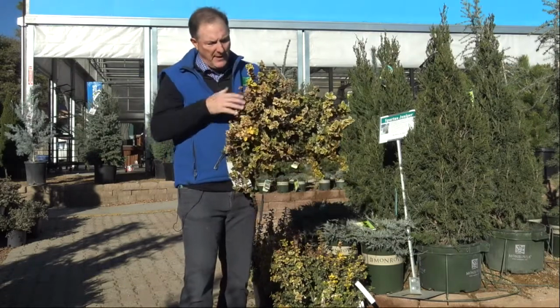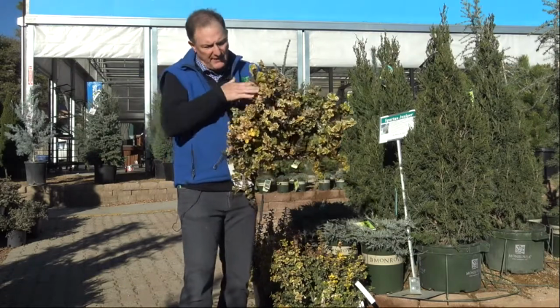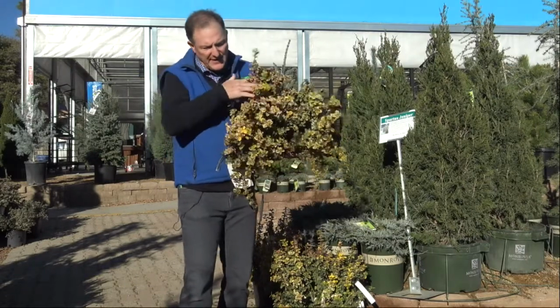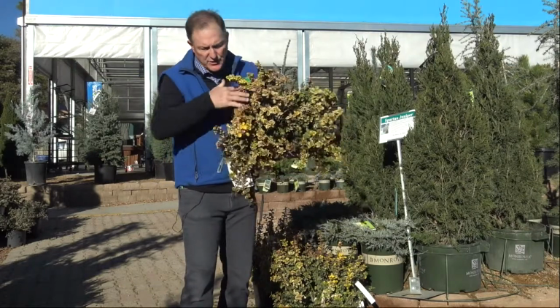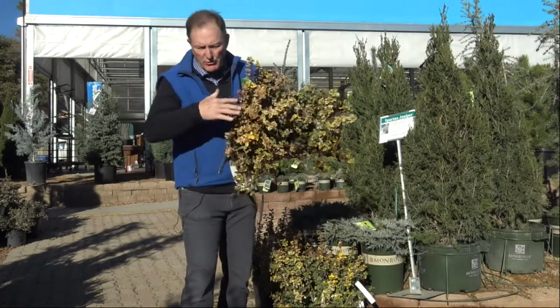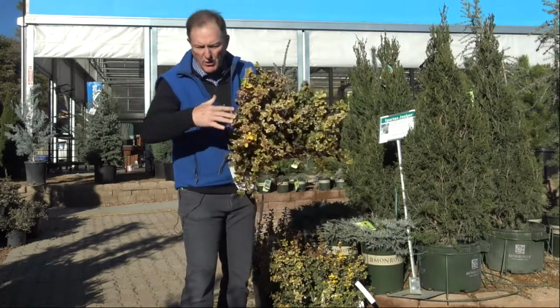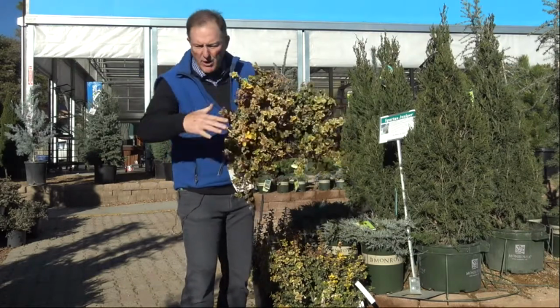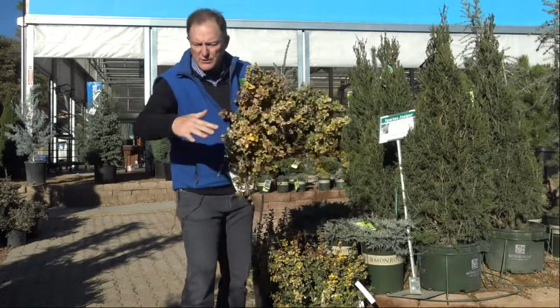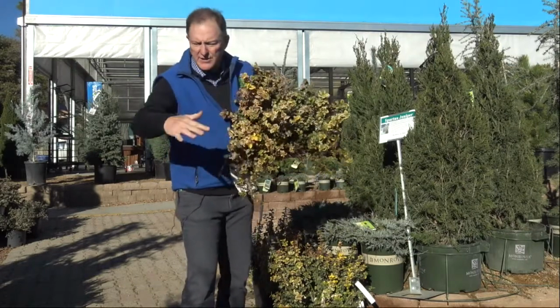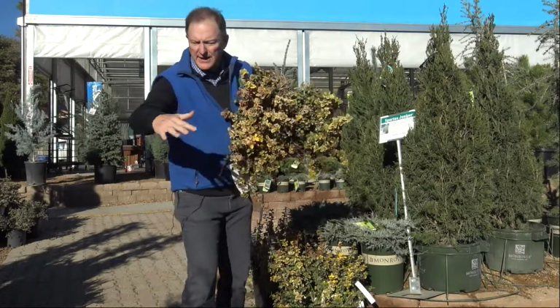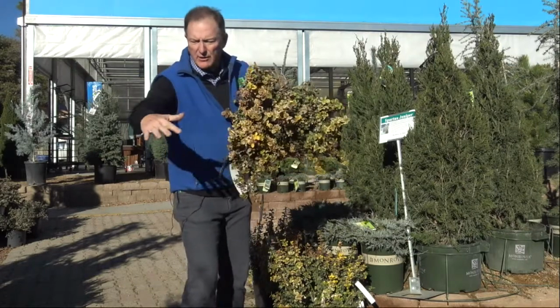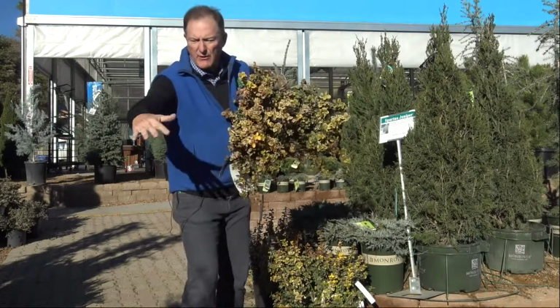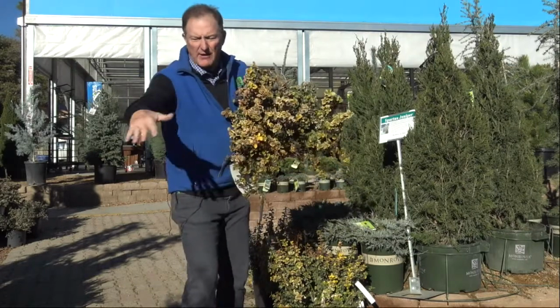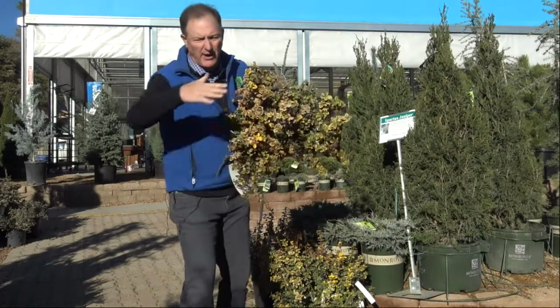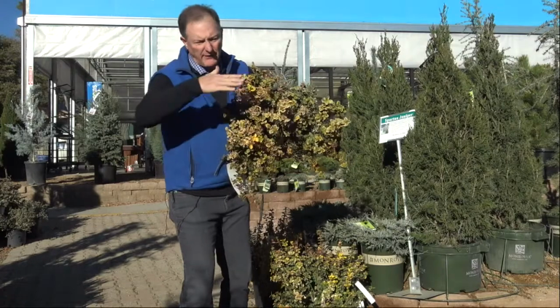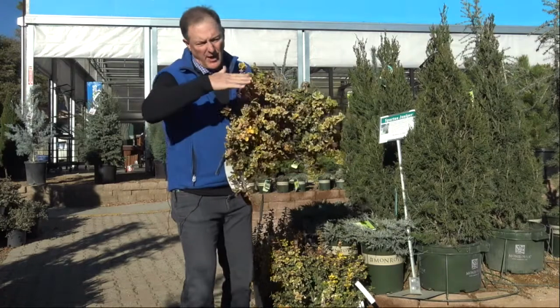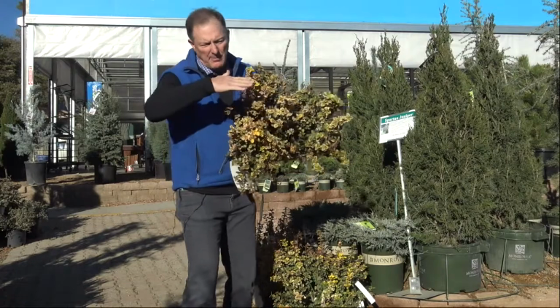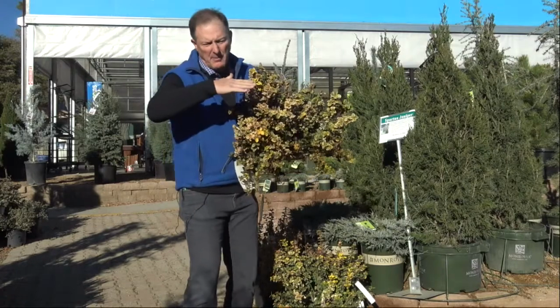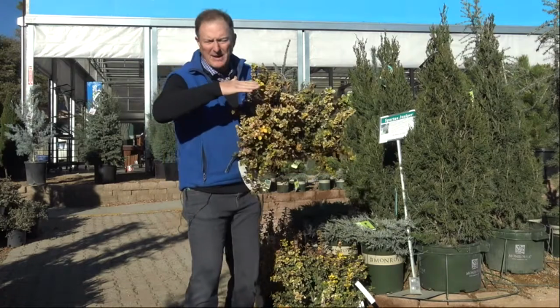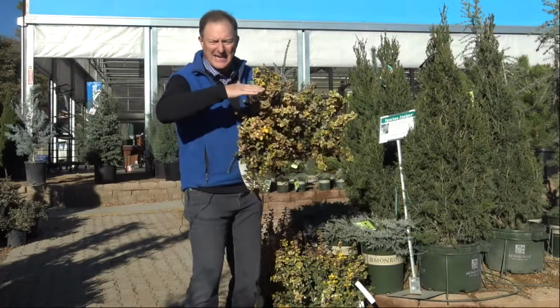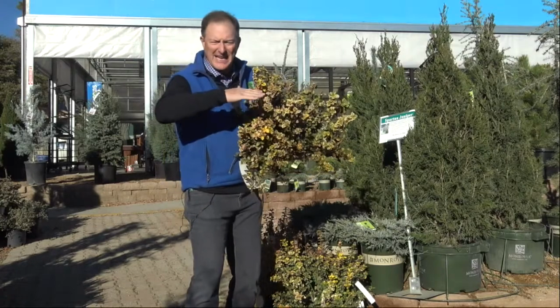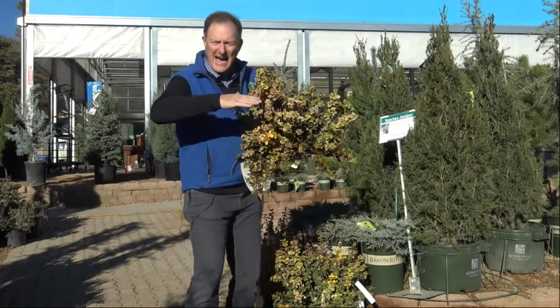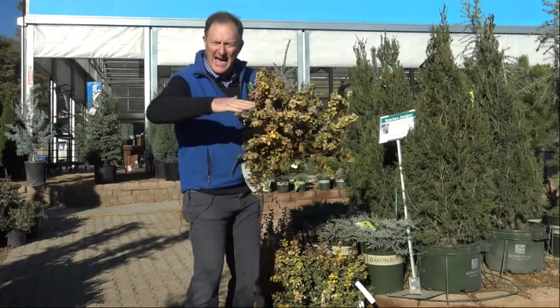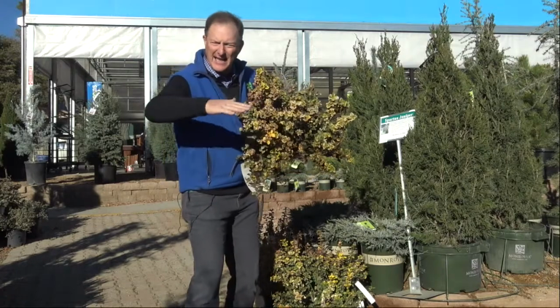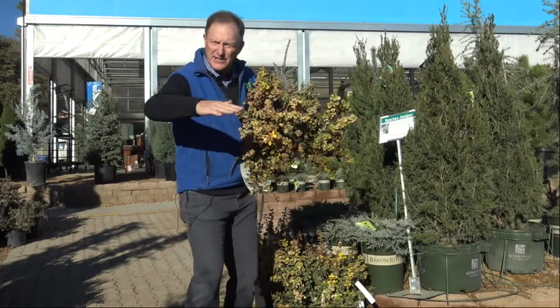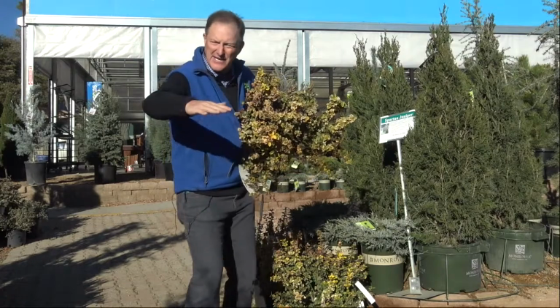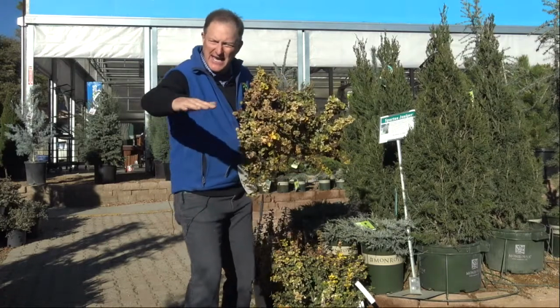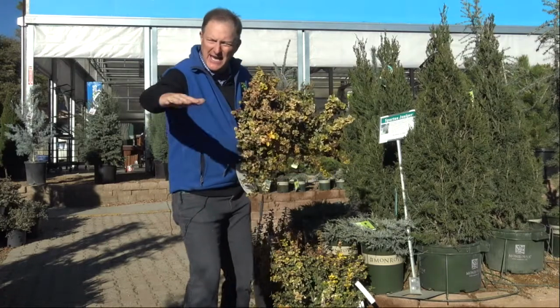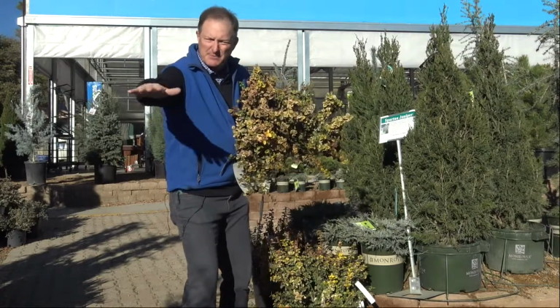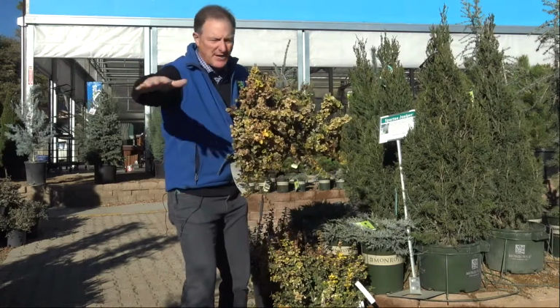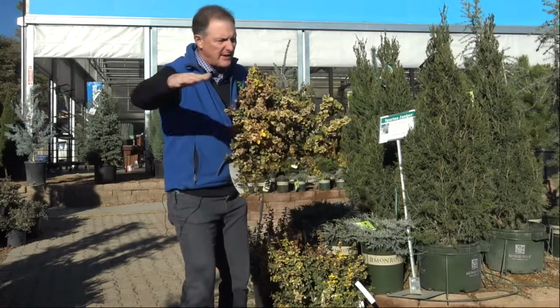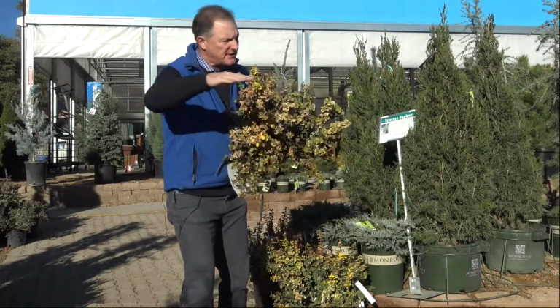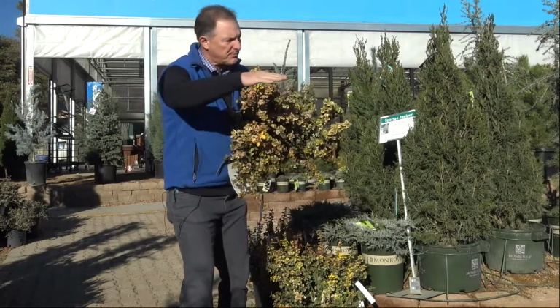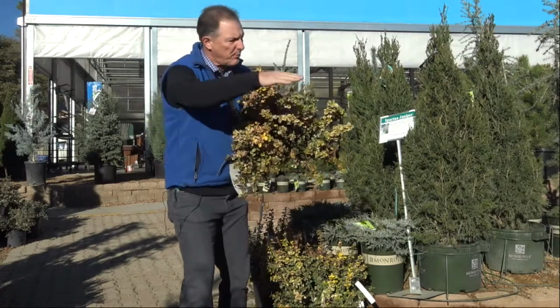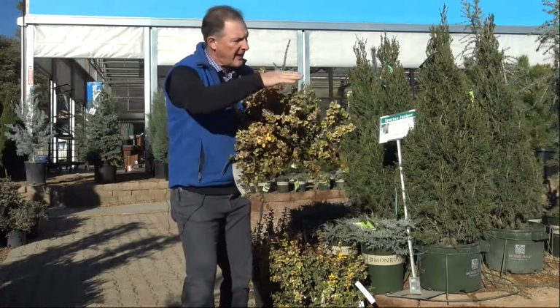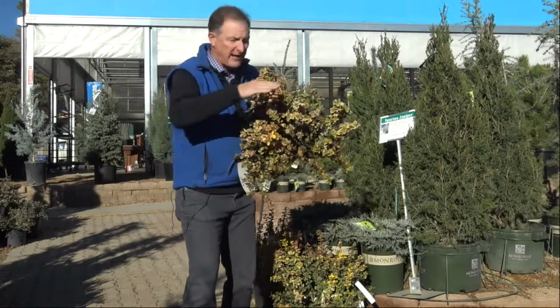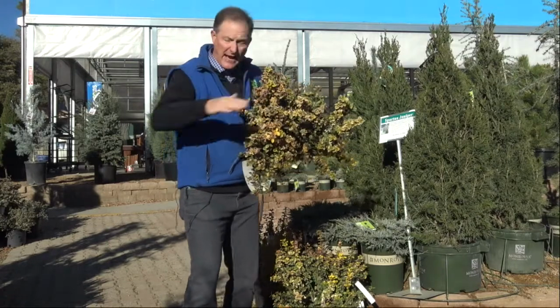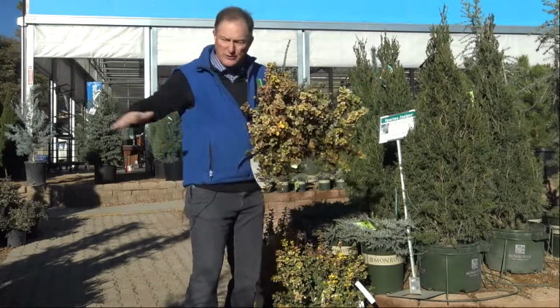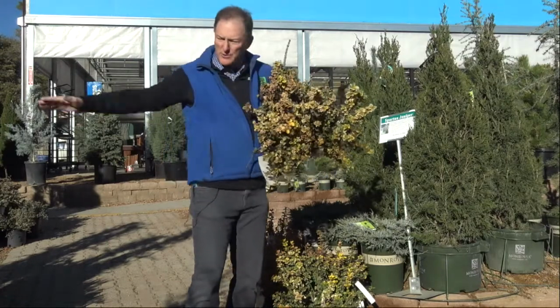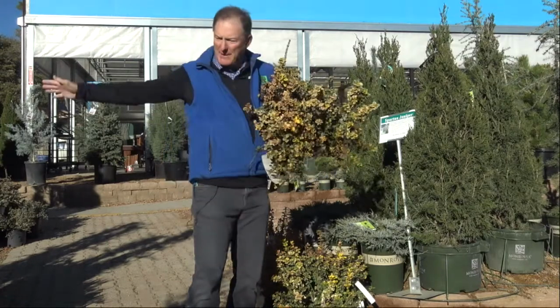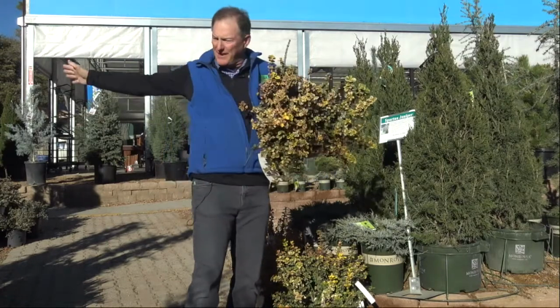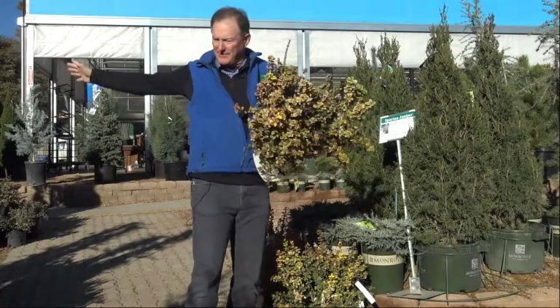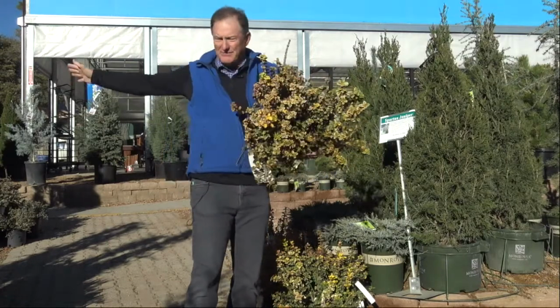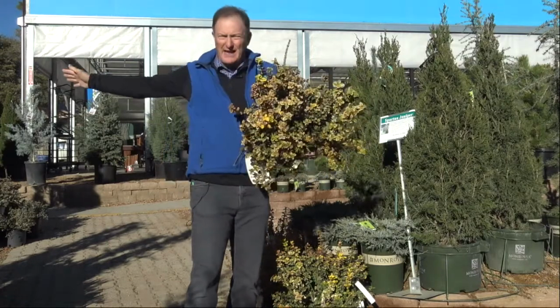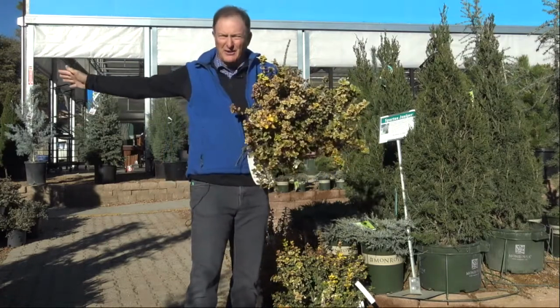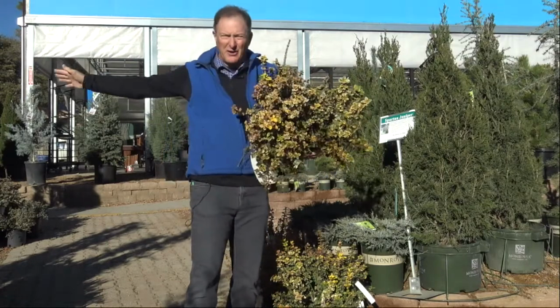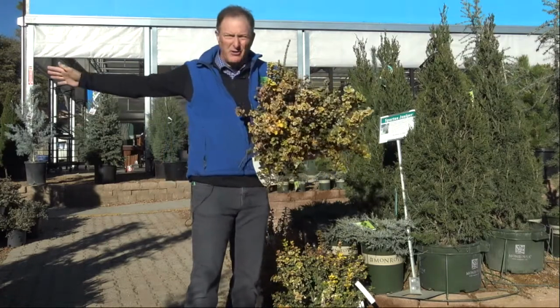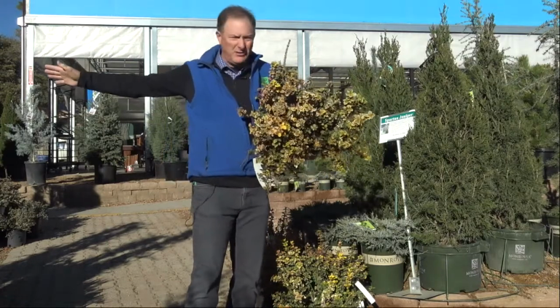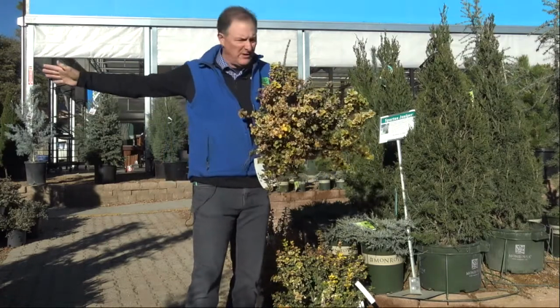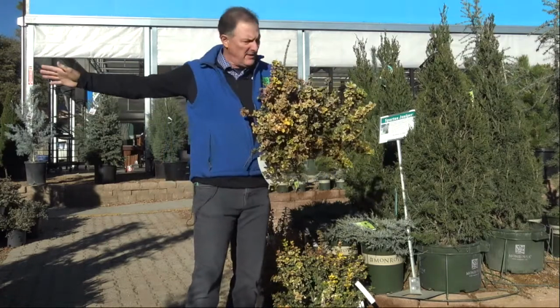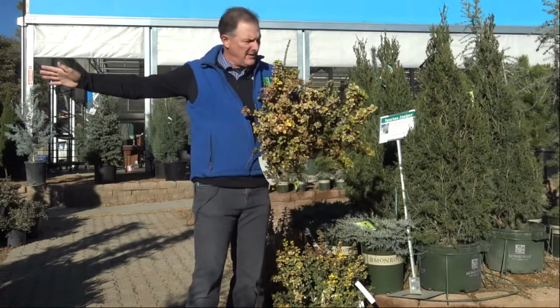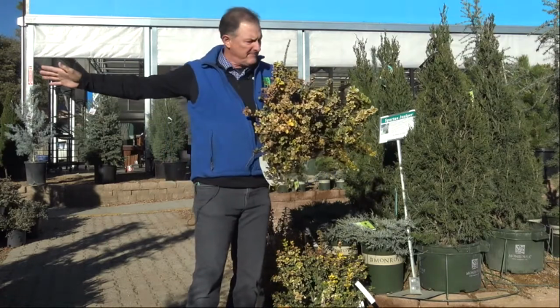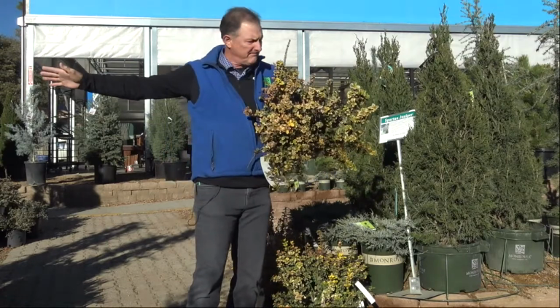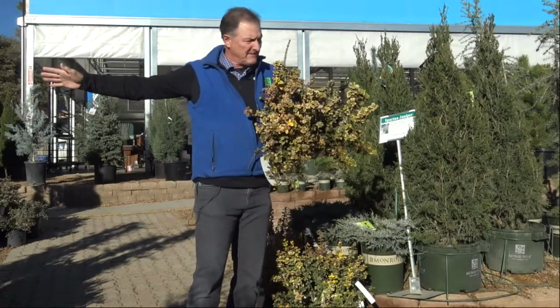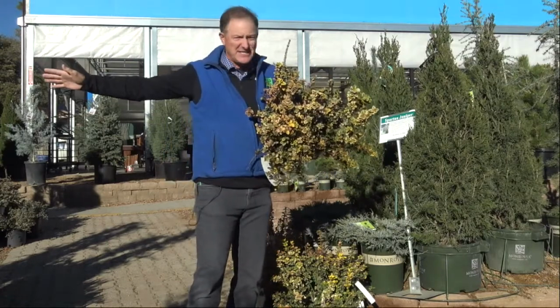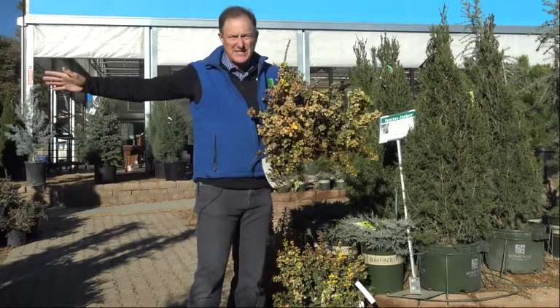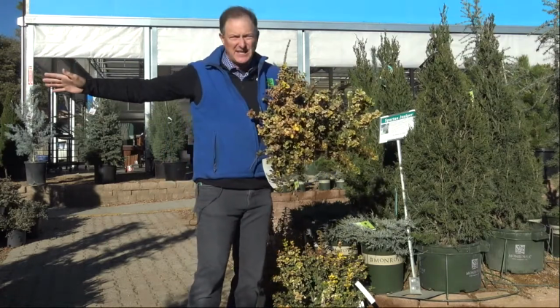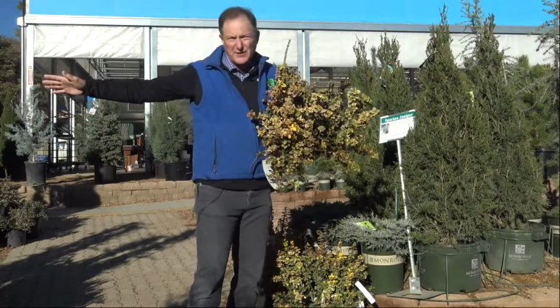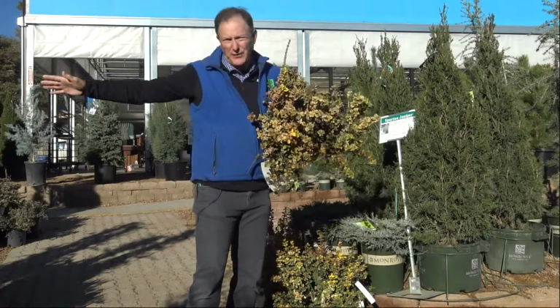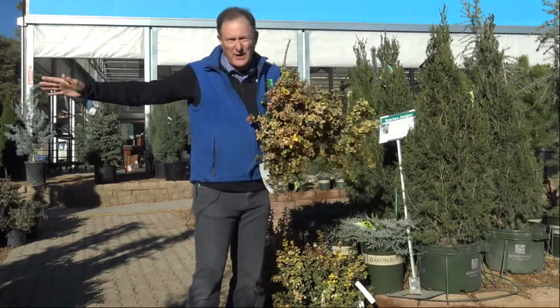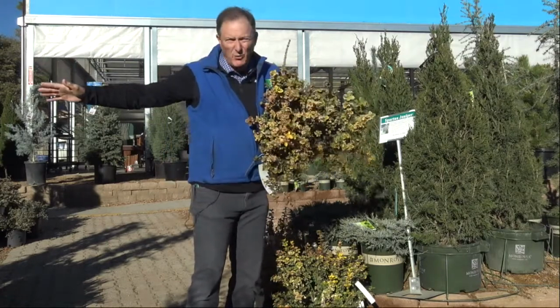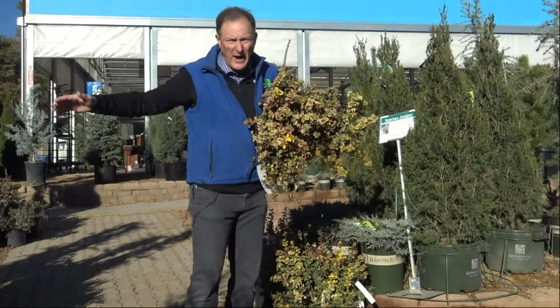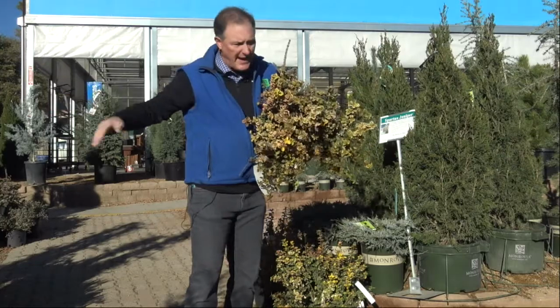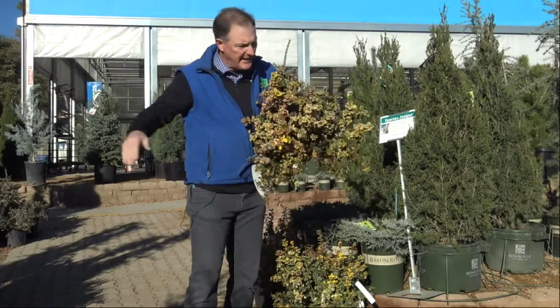This grows like a ground cover, up about knee-high, just keeps on spreading out to about six feet wide.